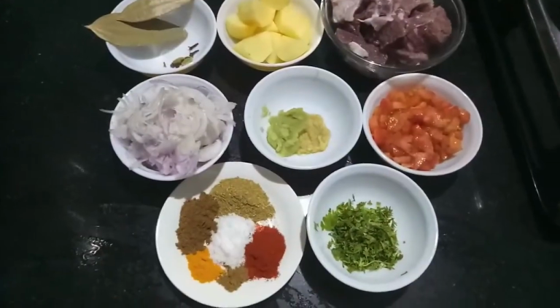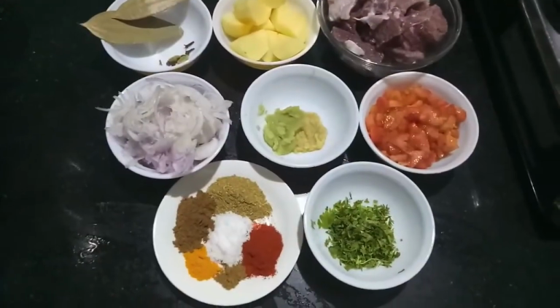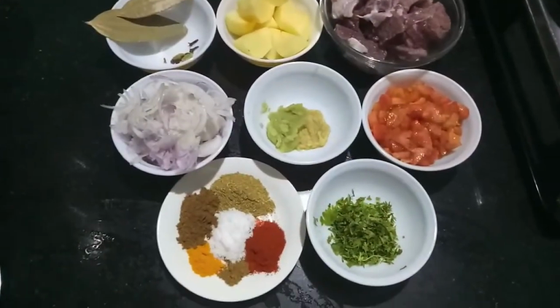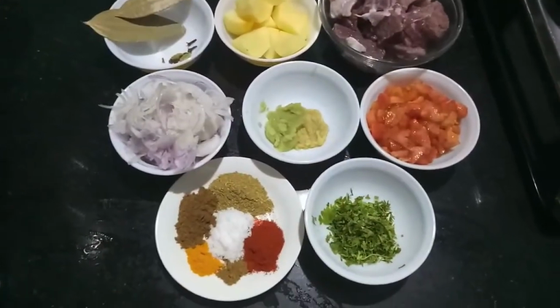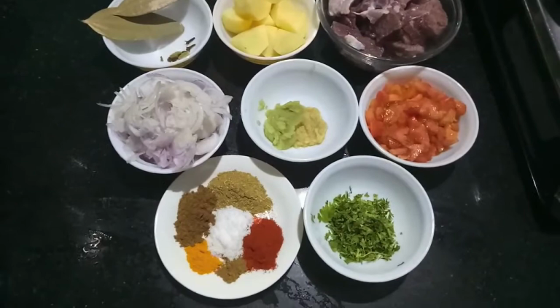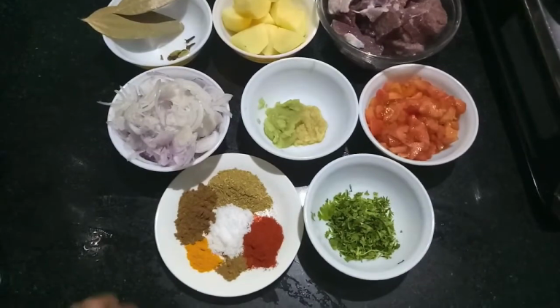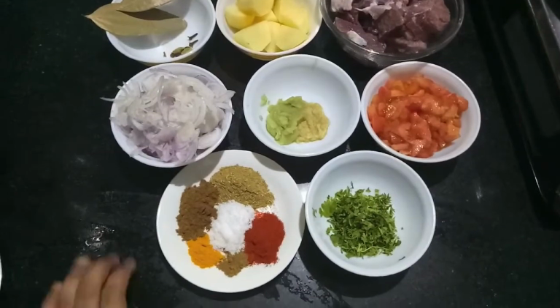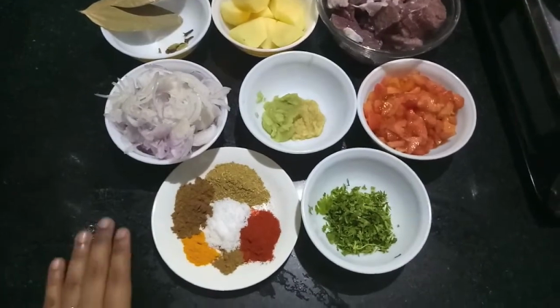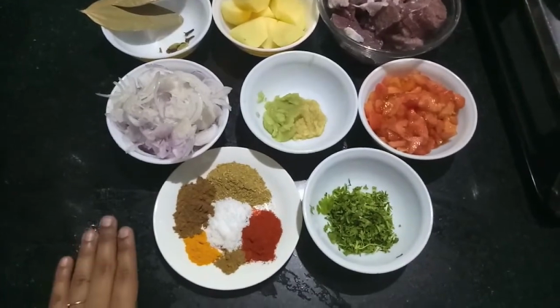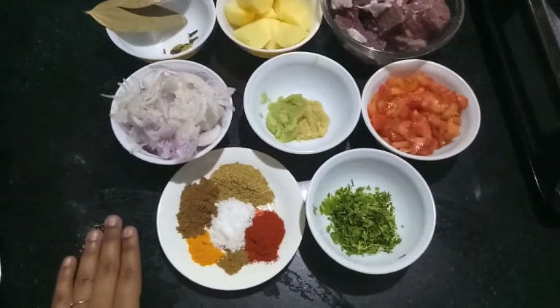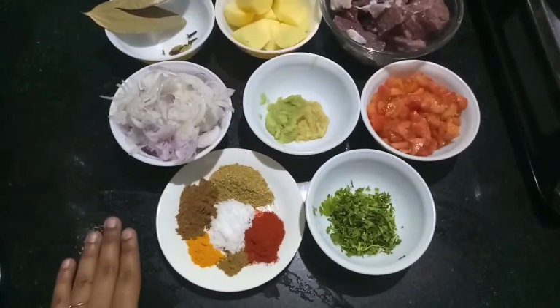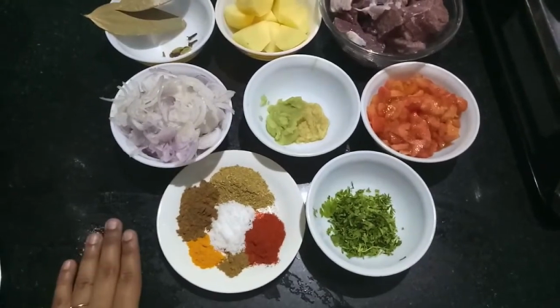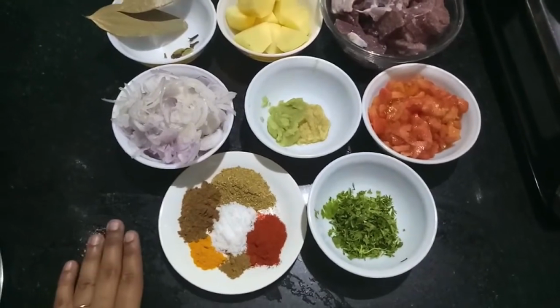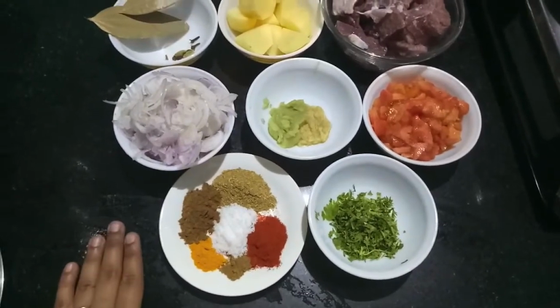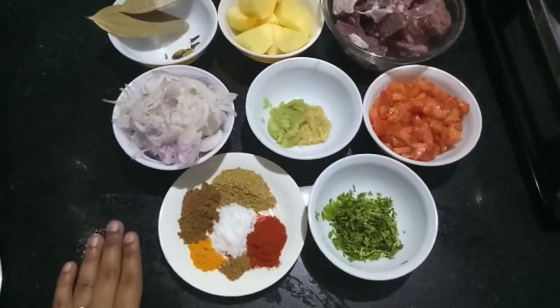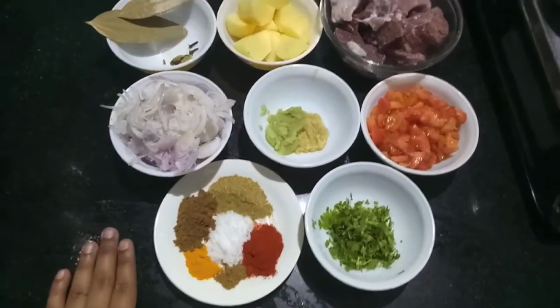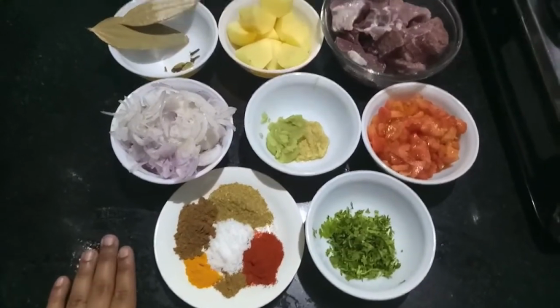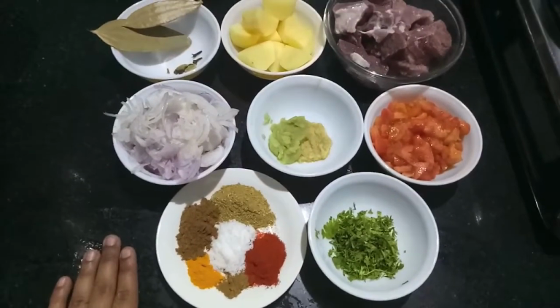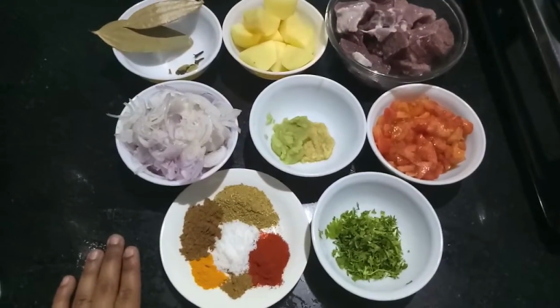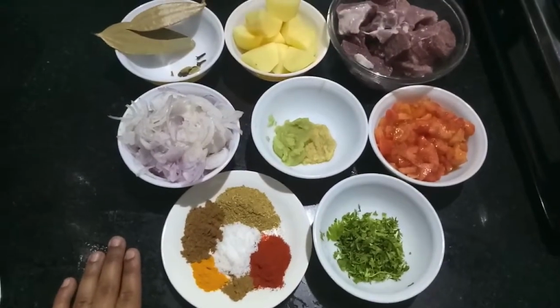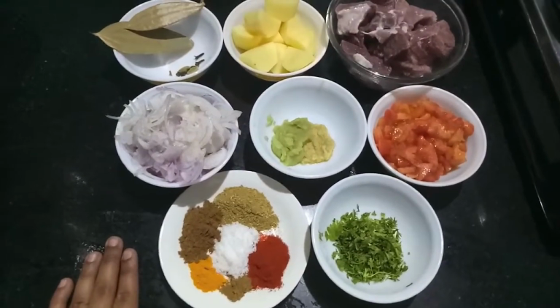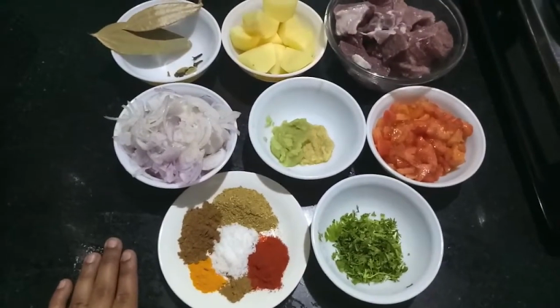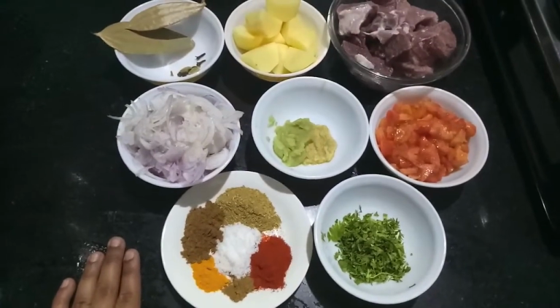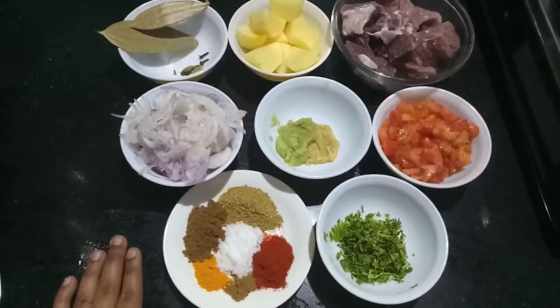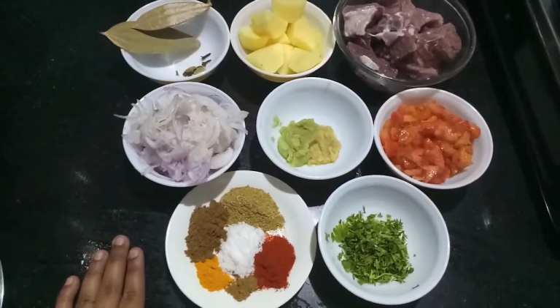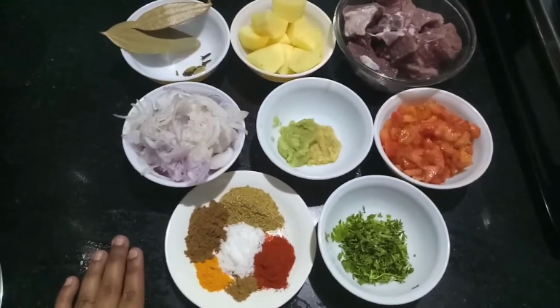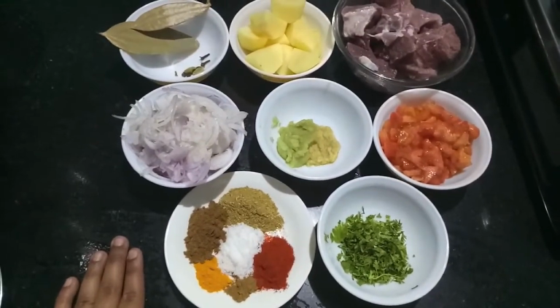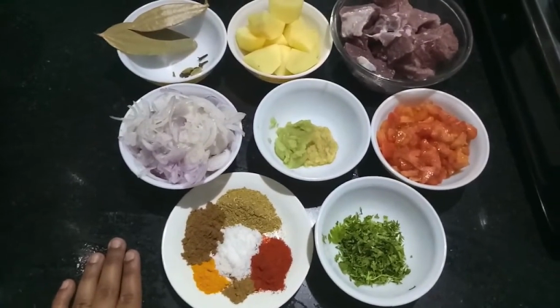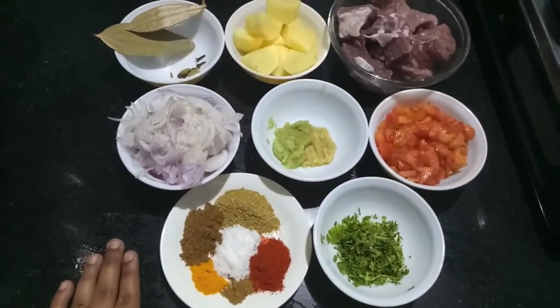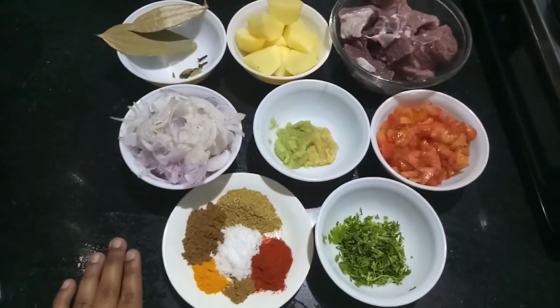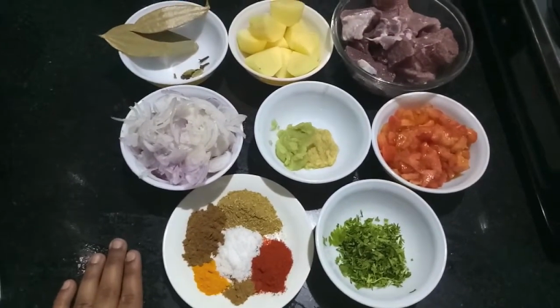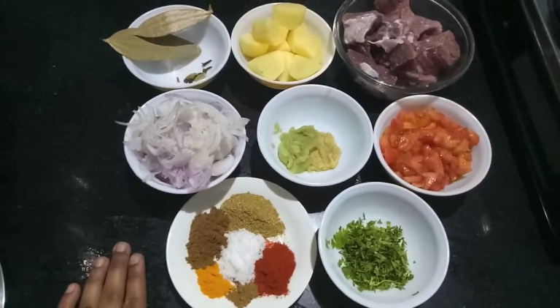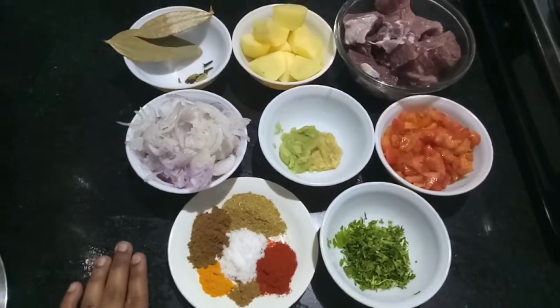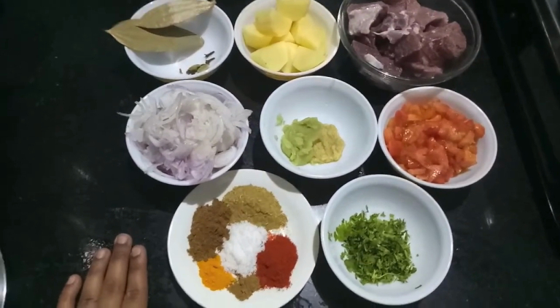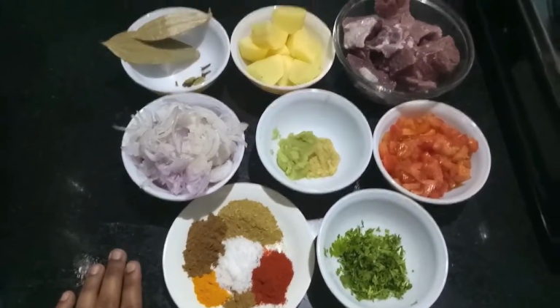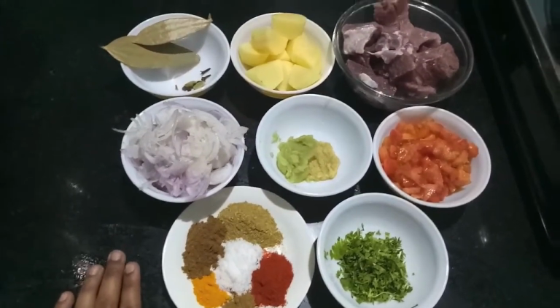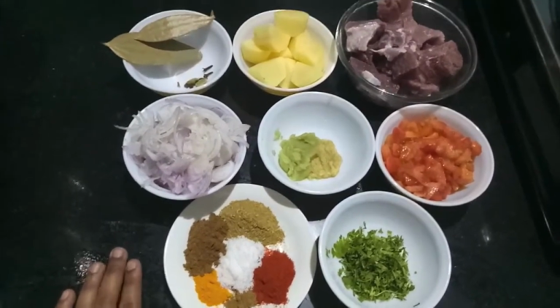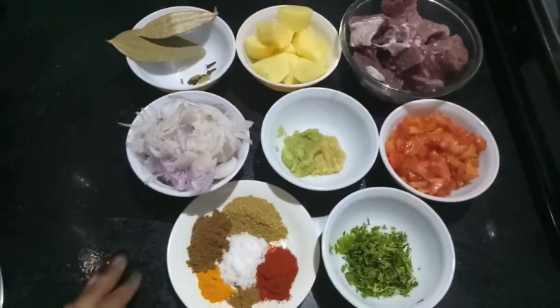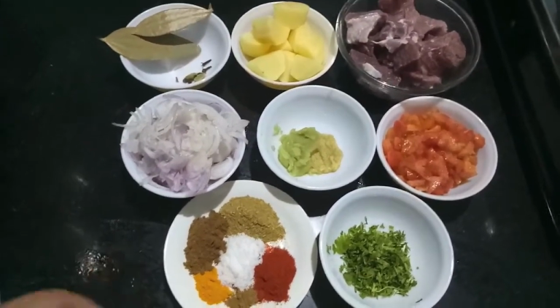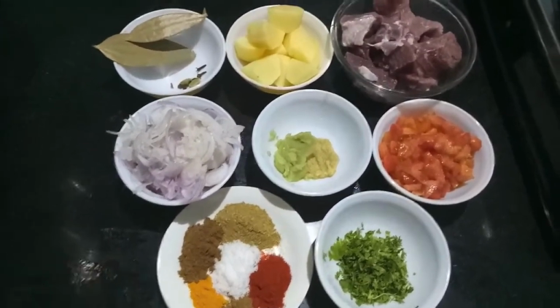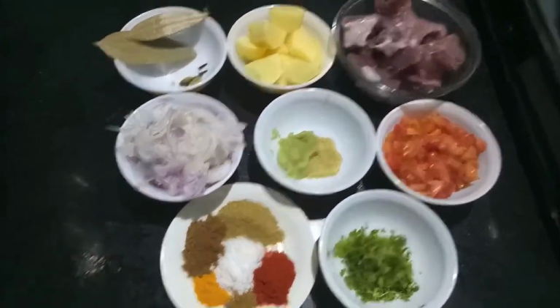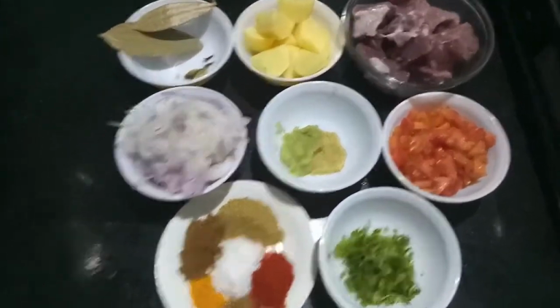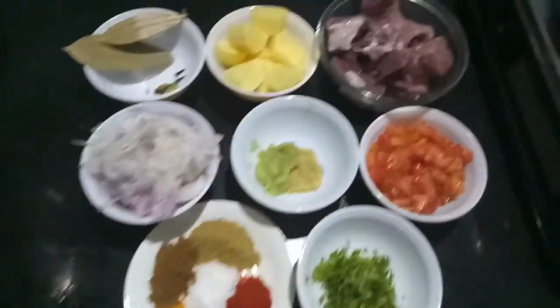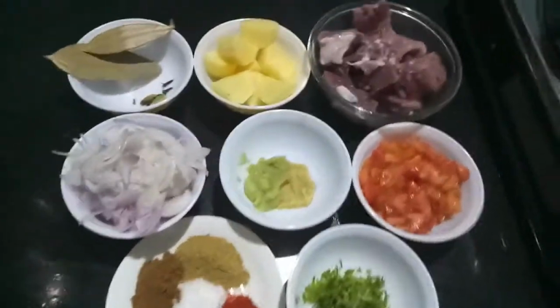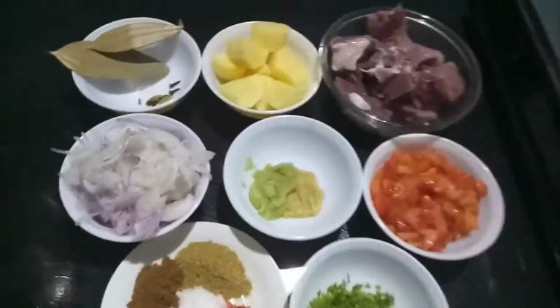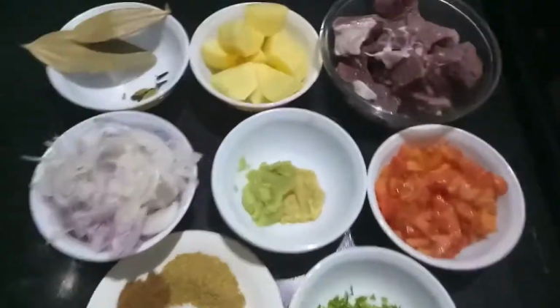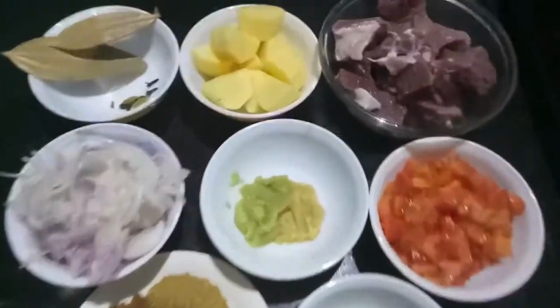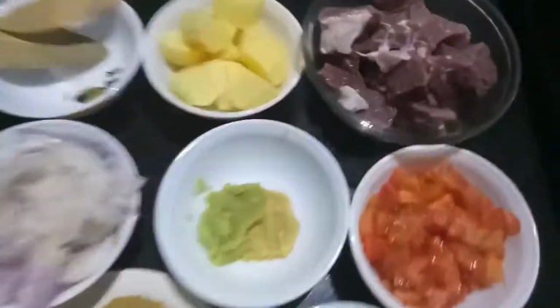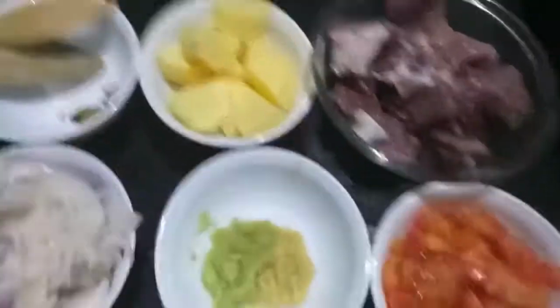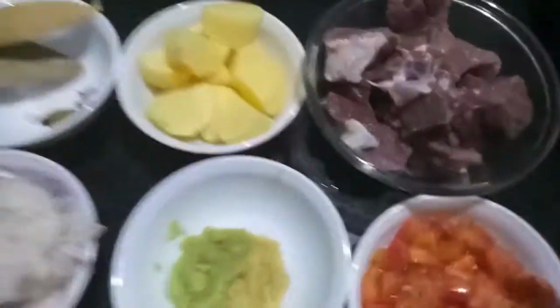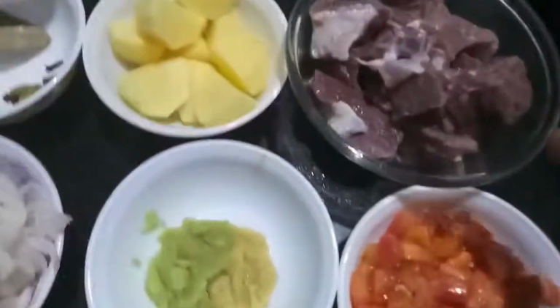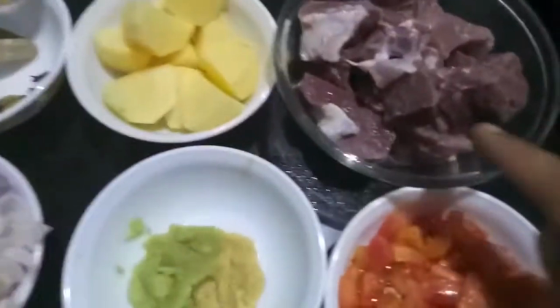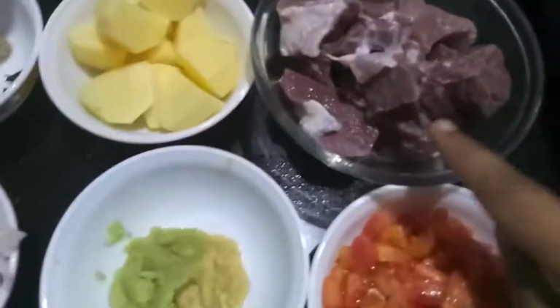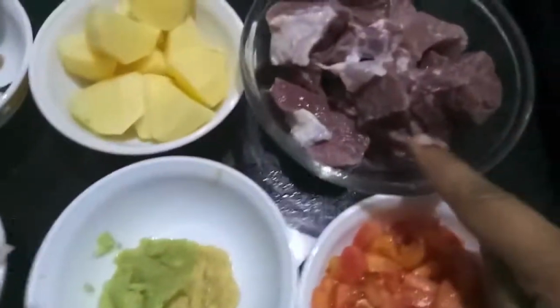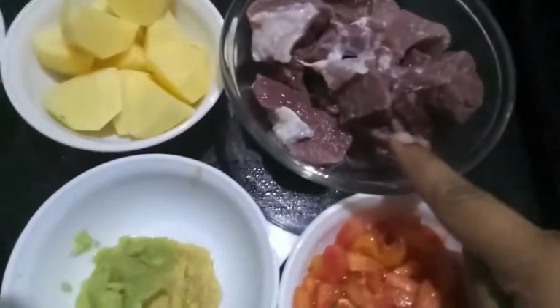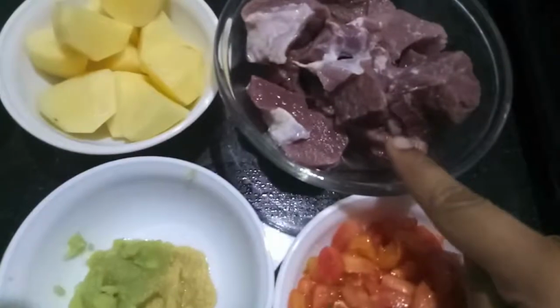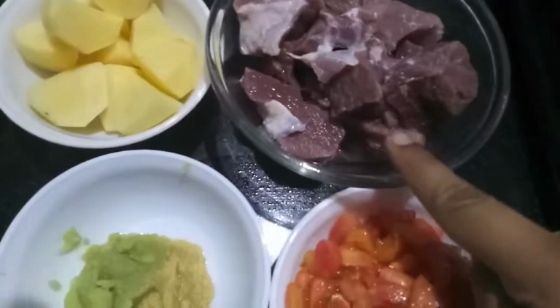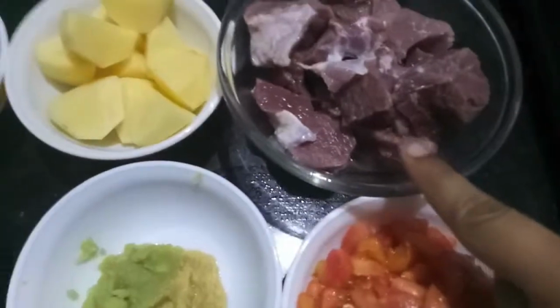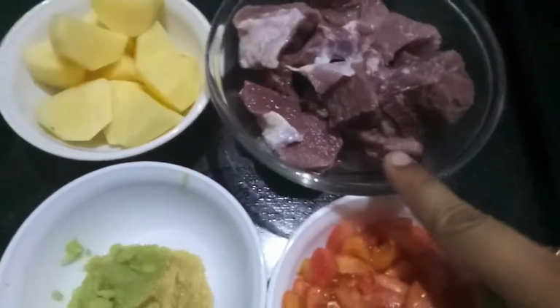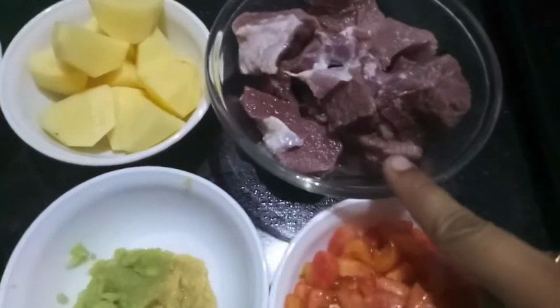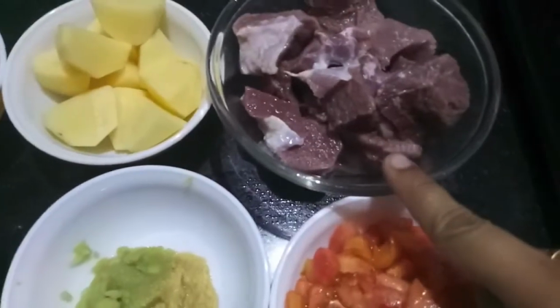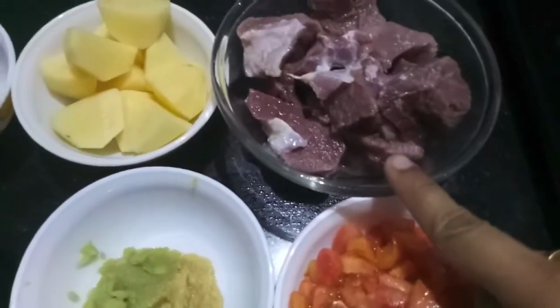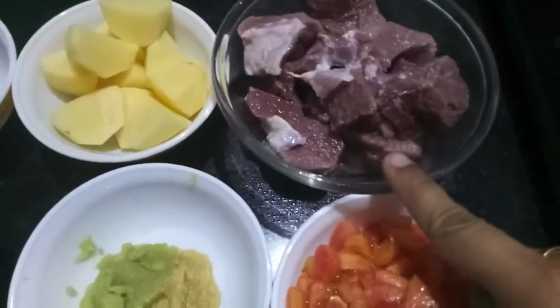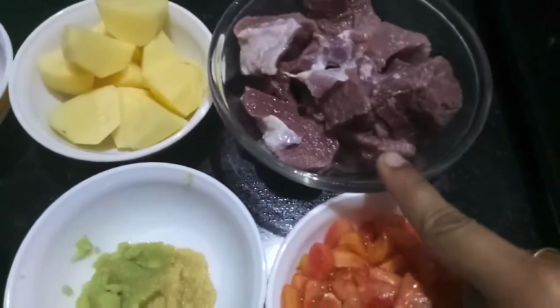Hello and welcome to my channel, Chifra's Kitchen. Today I'm going to show you how to make aloo gosht. Let's start.